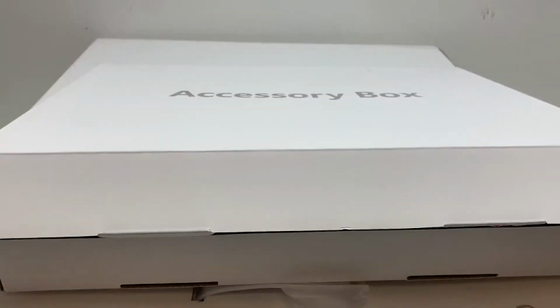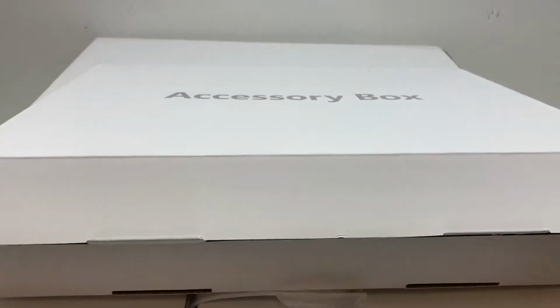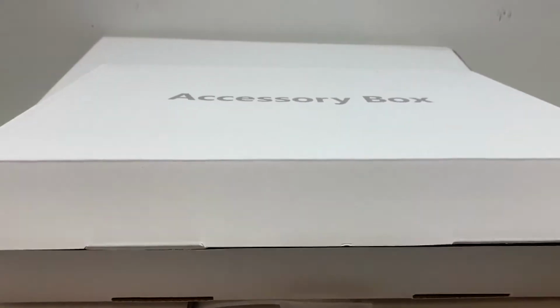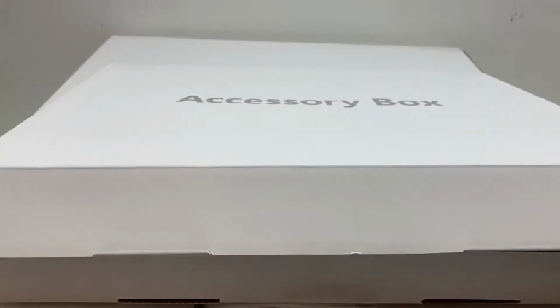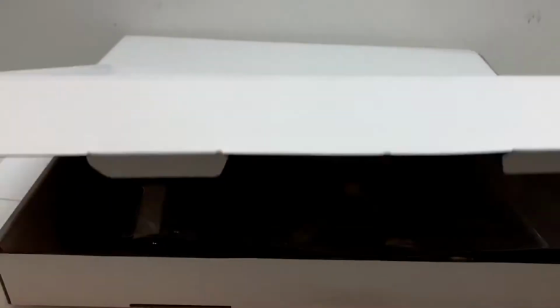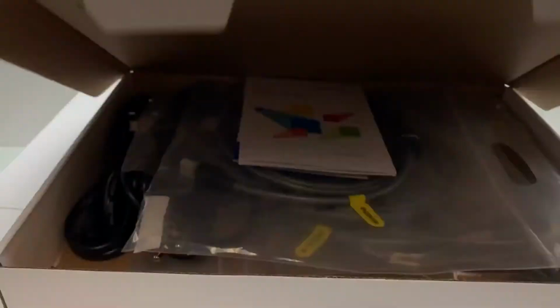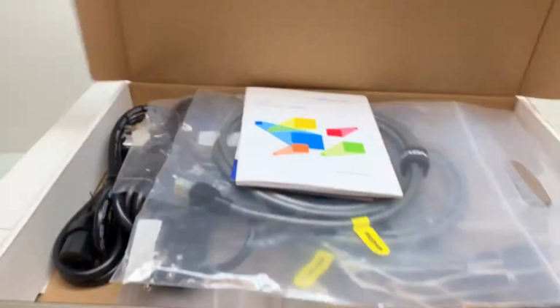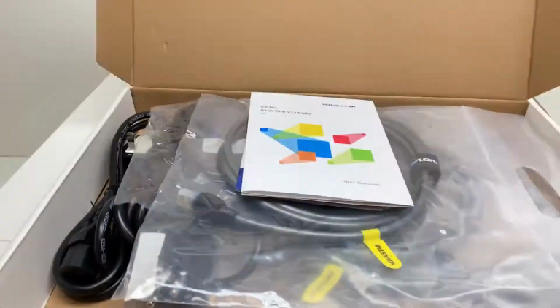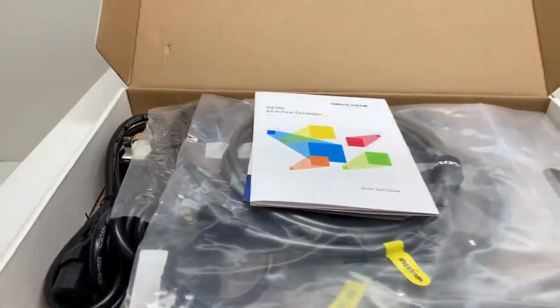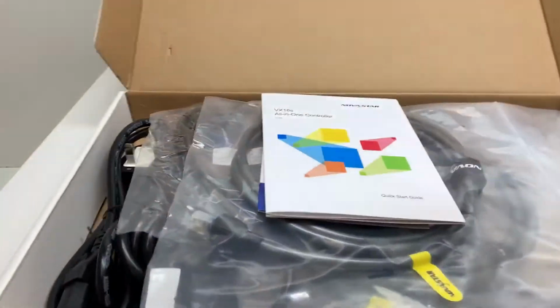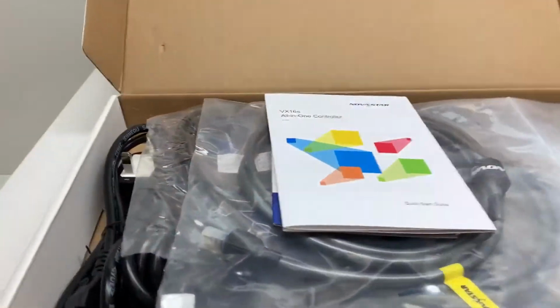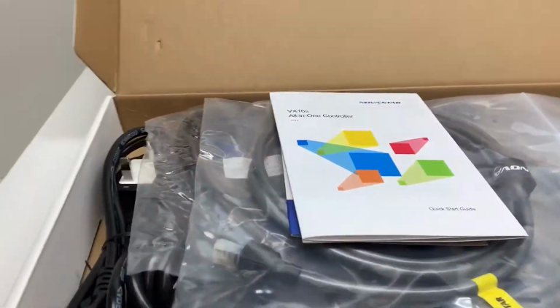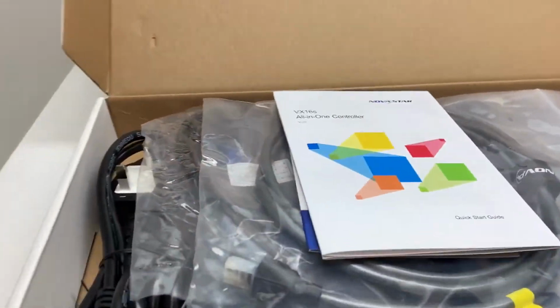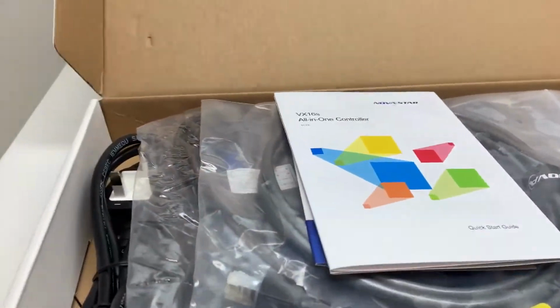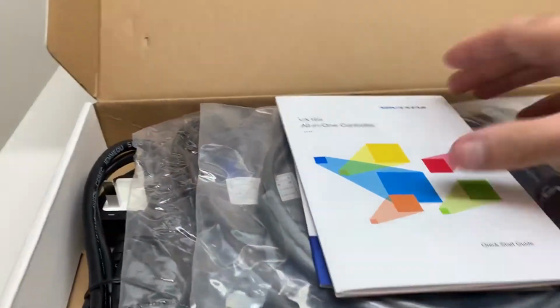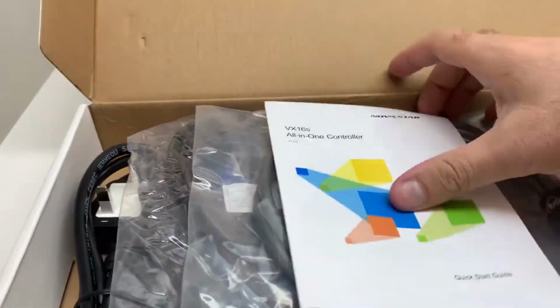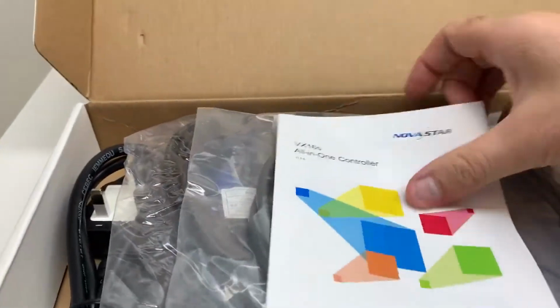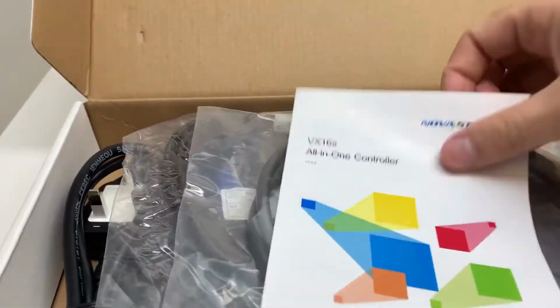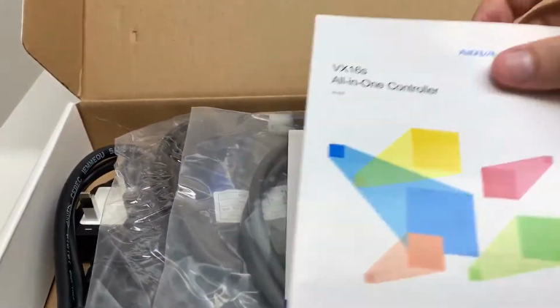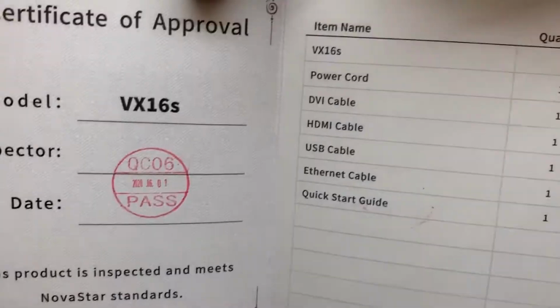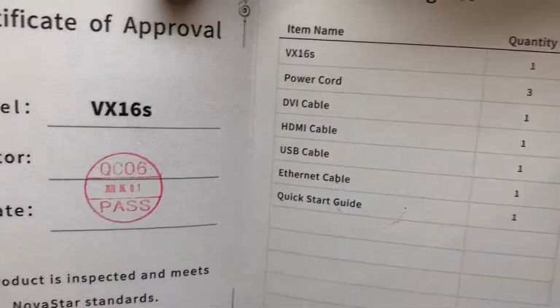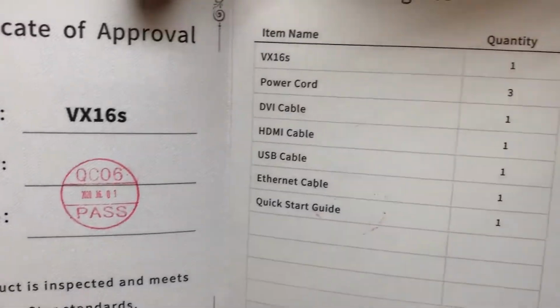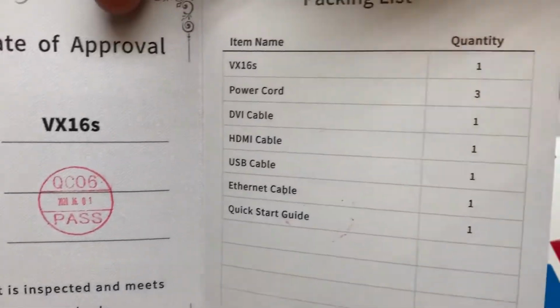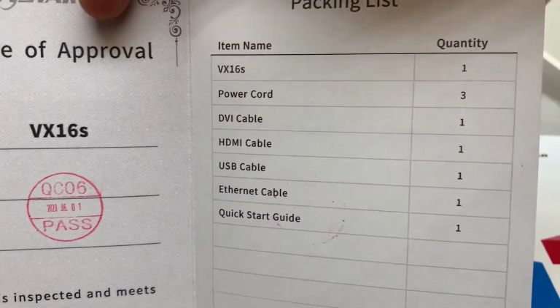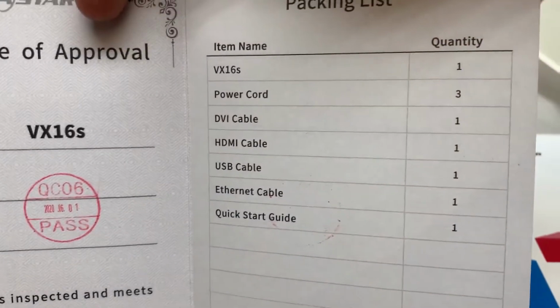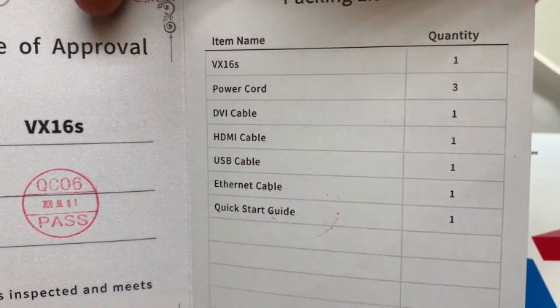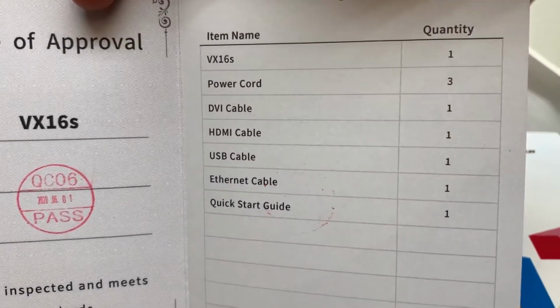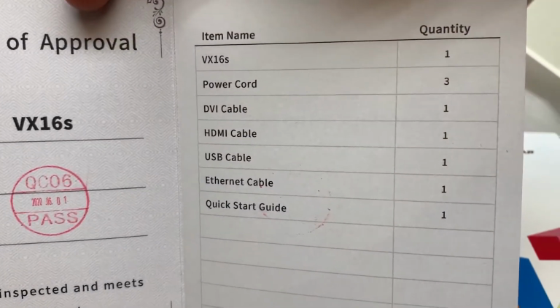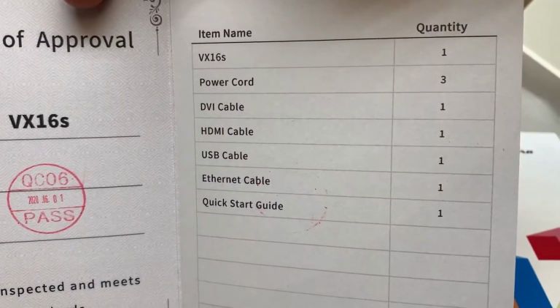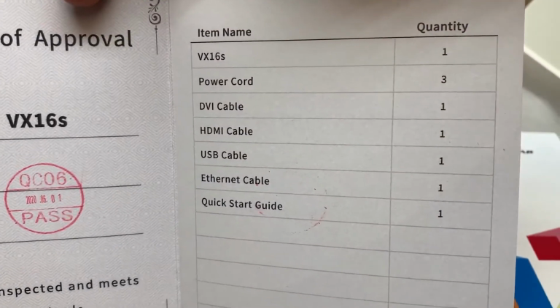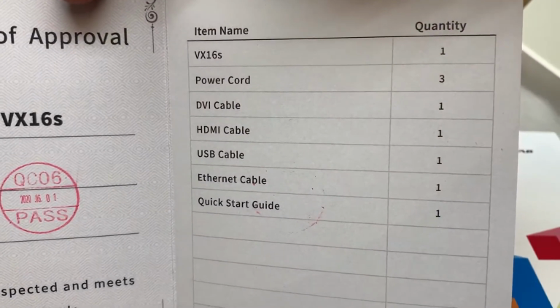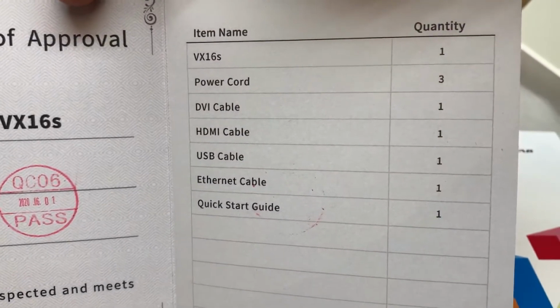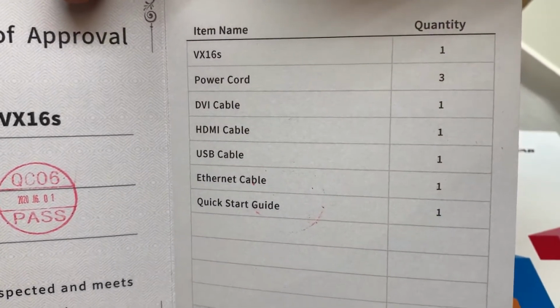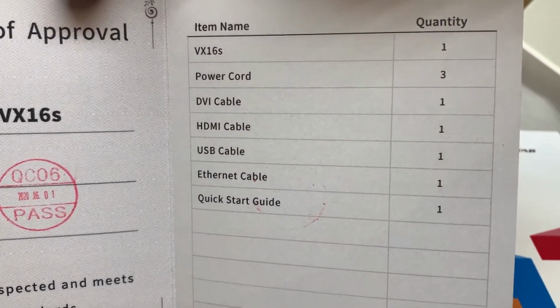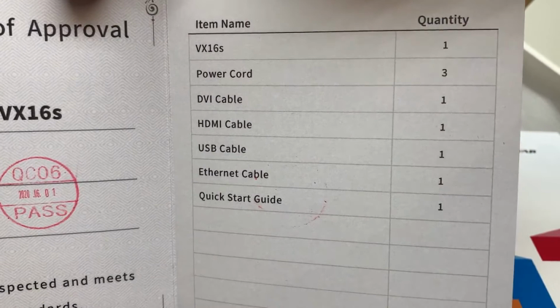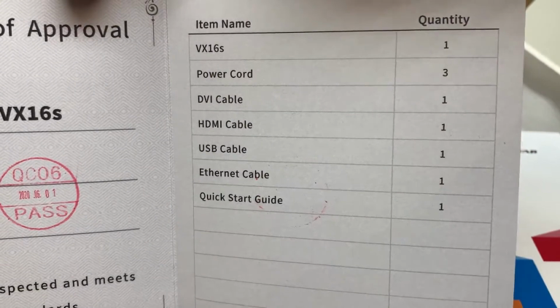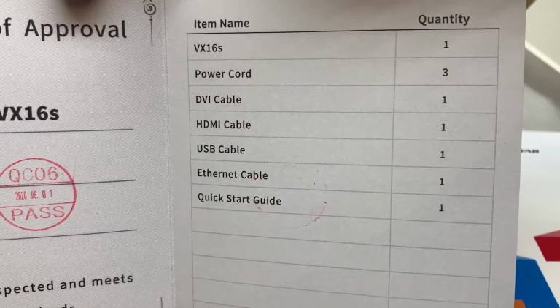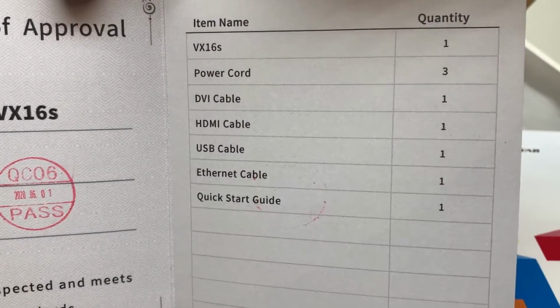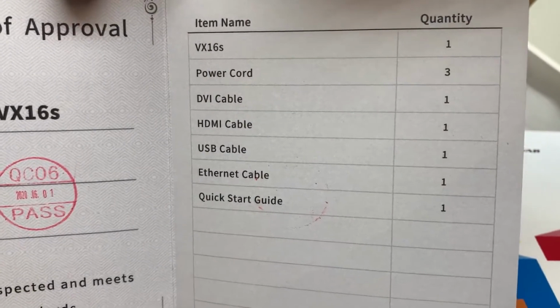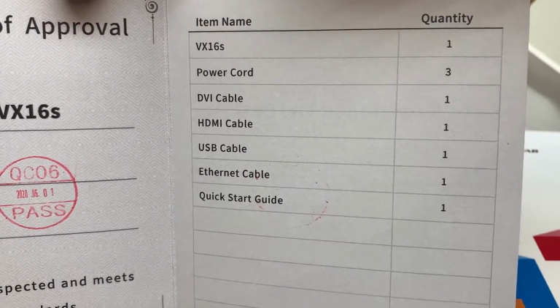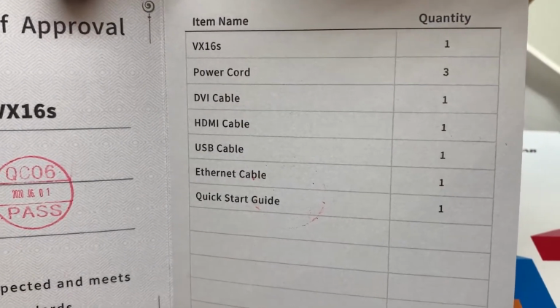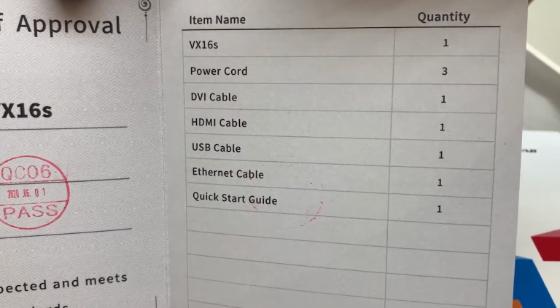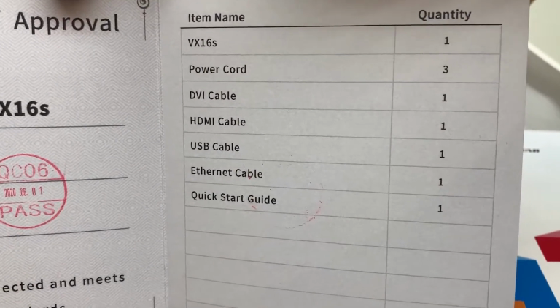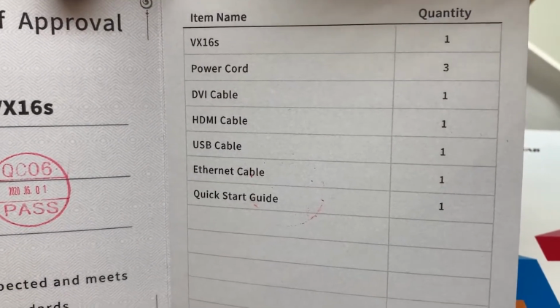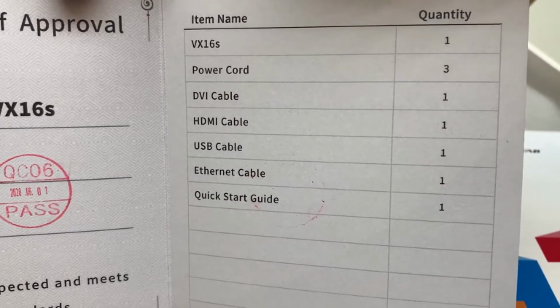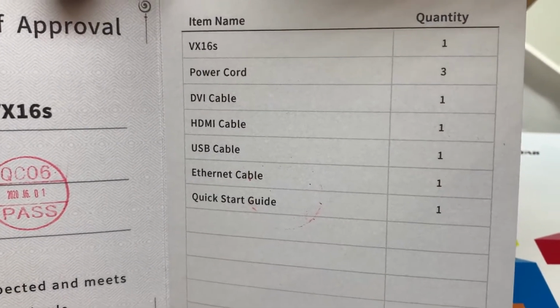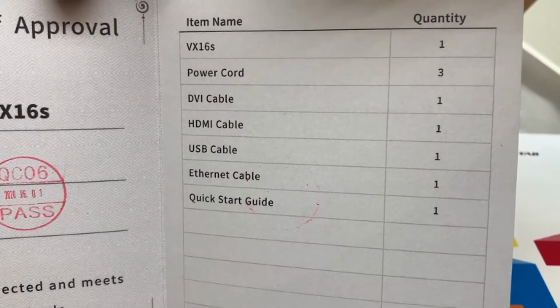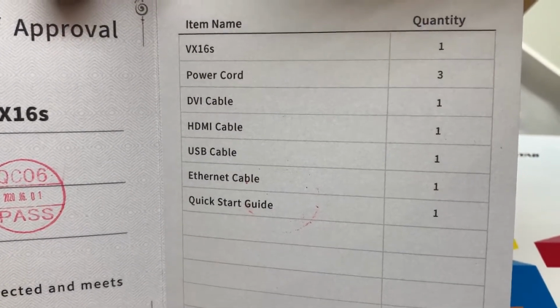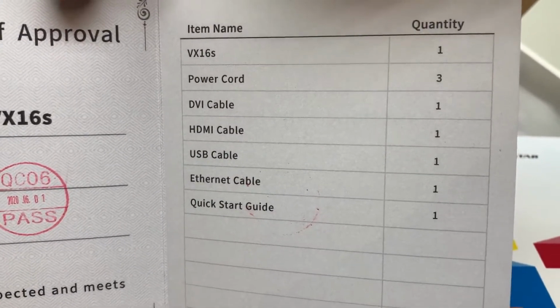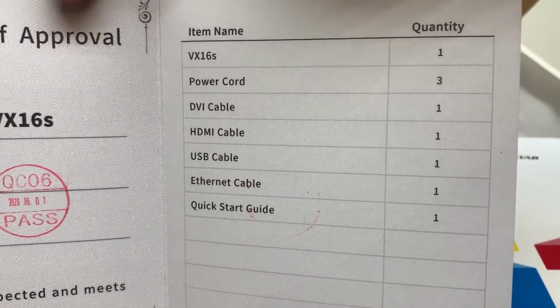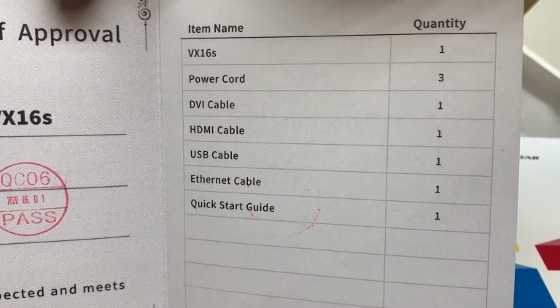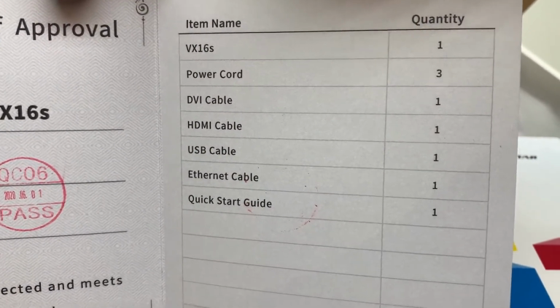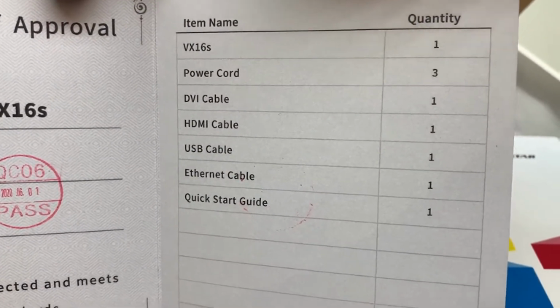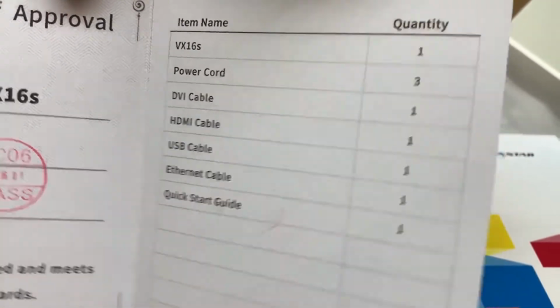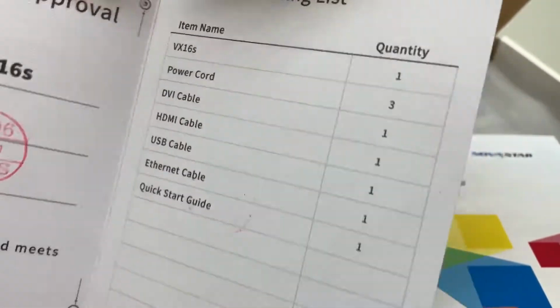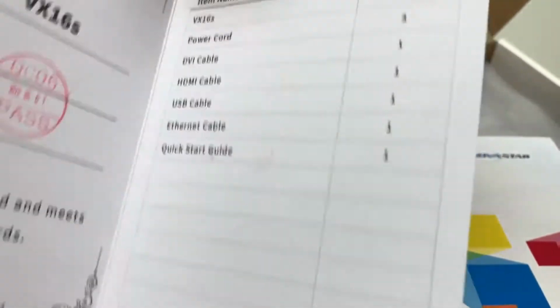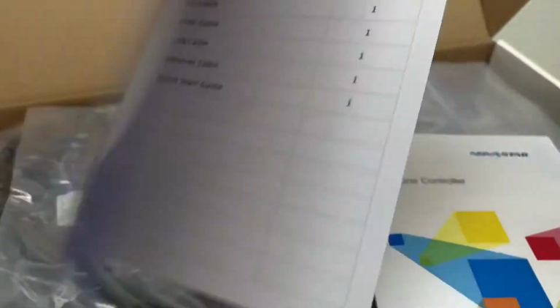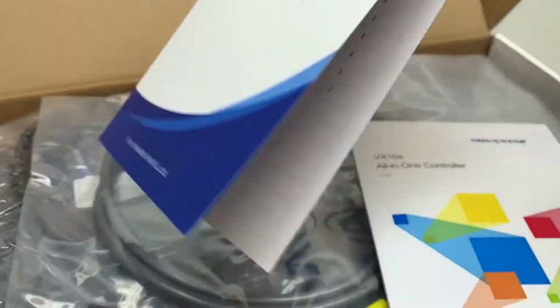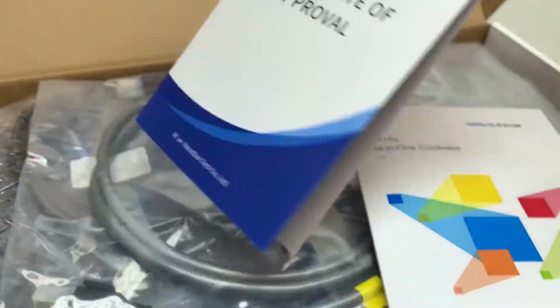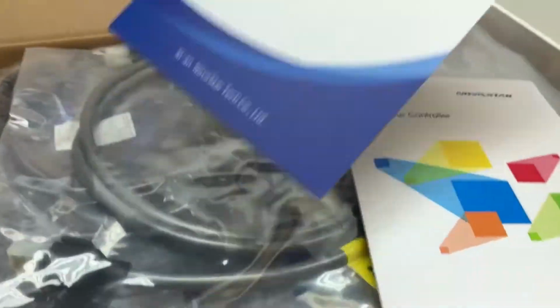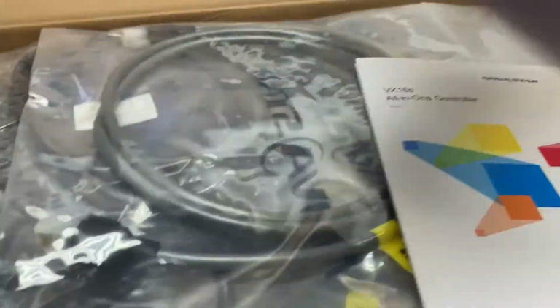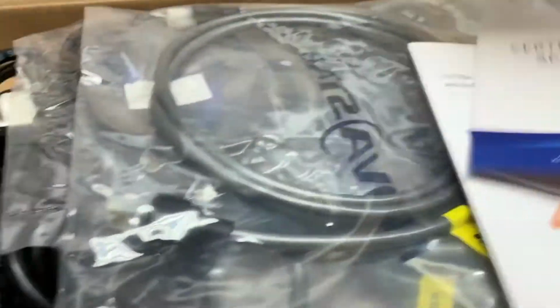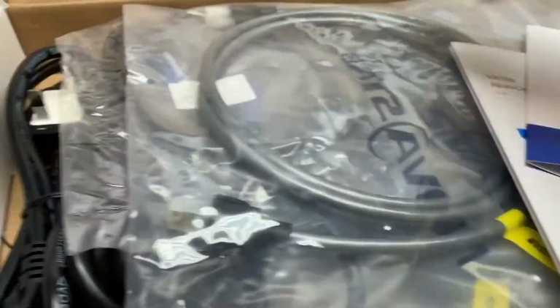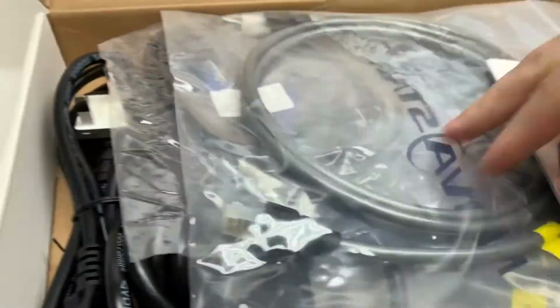Taking a look in the accessory box, we've got a power cord, DVI, HDMI, USB, Ethernet, and a quick start guide.